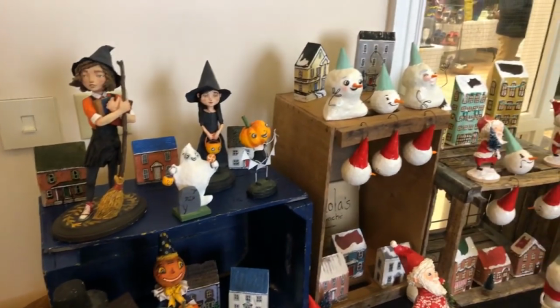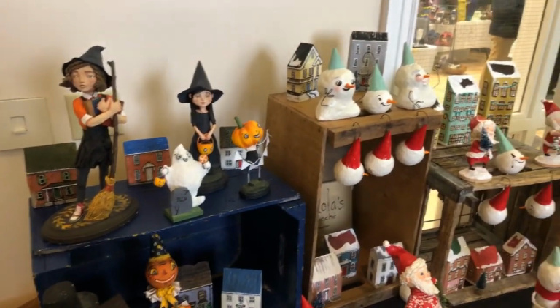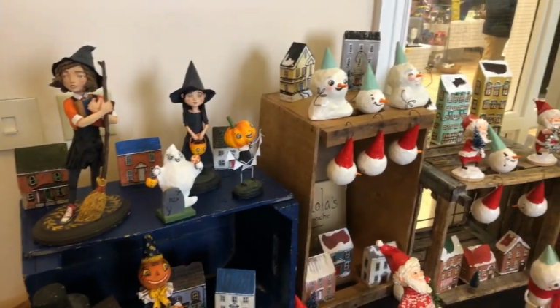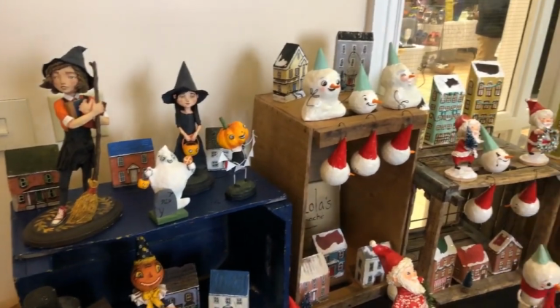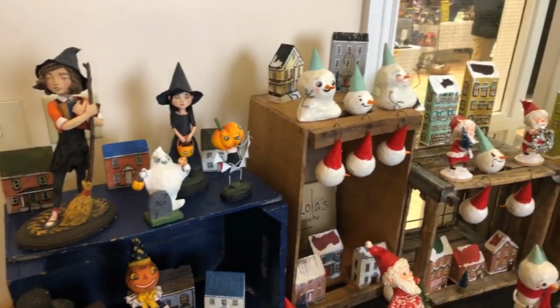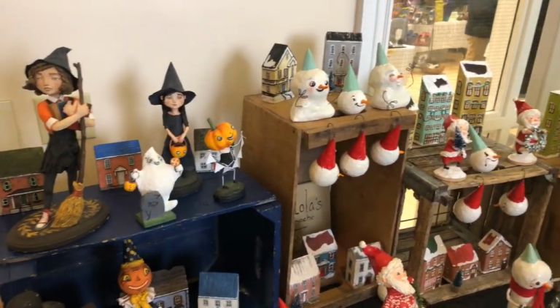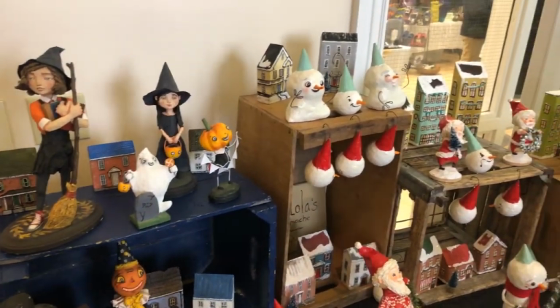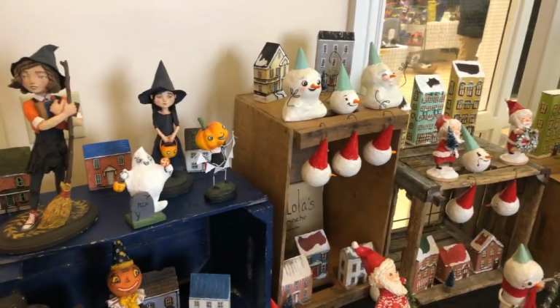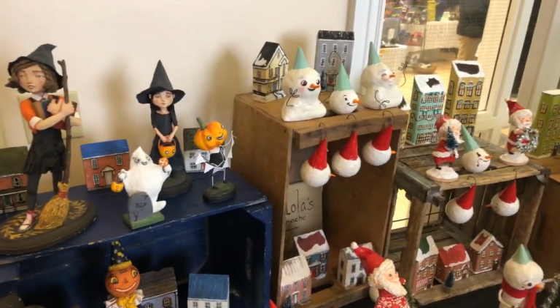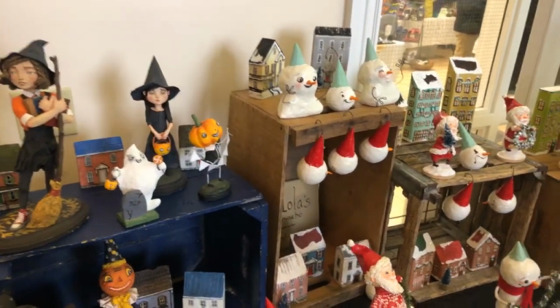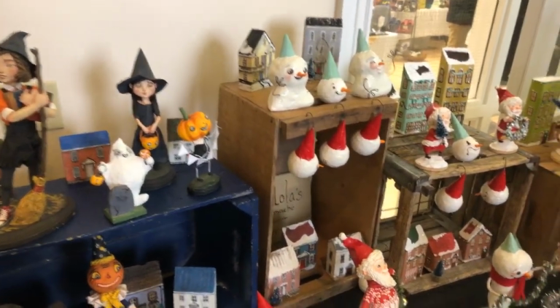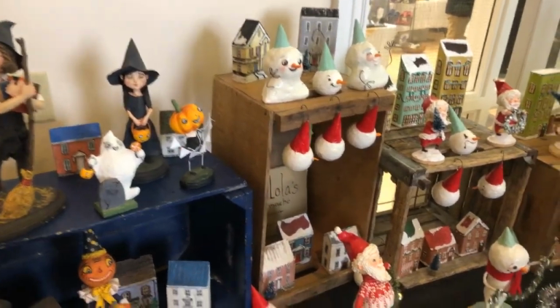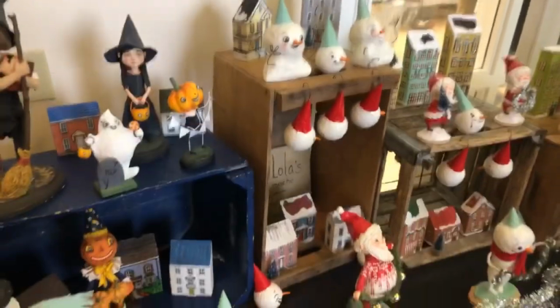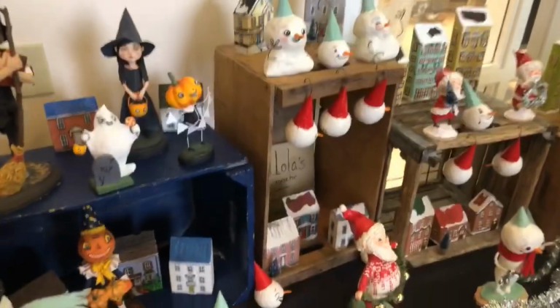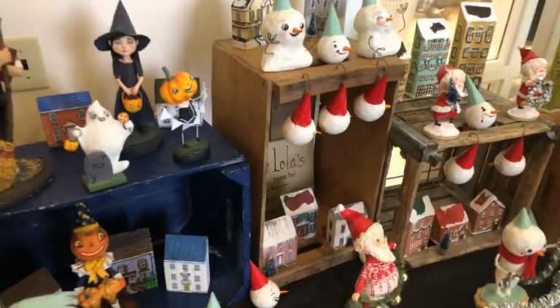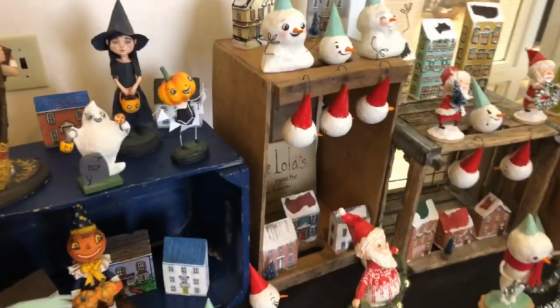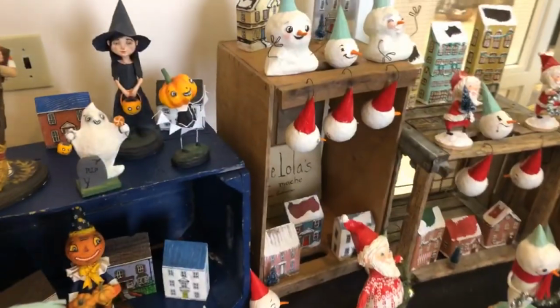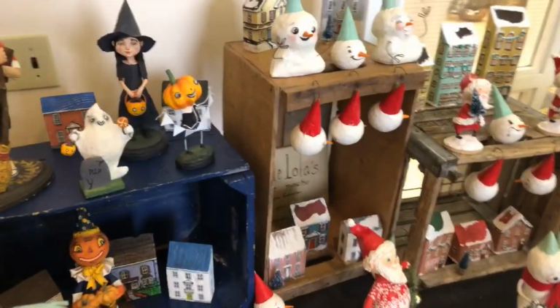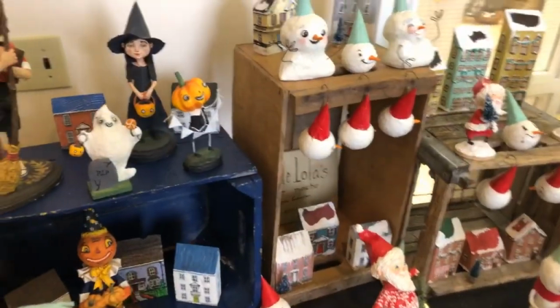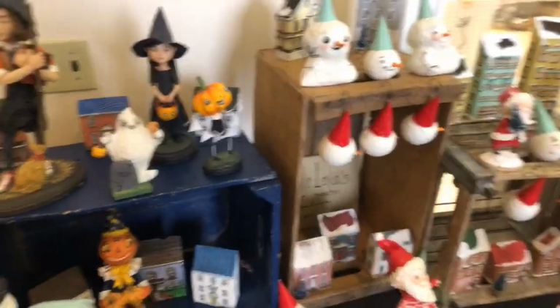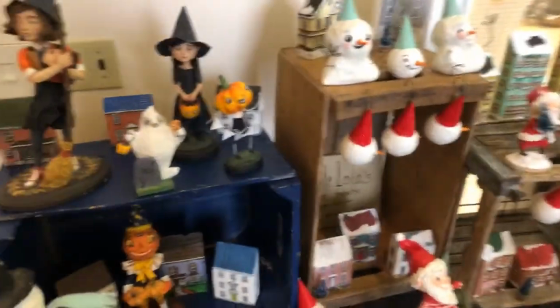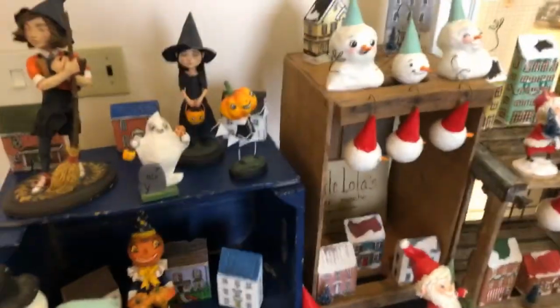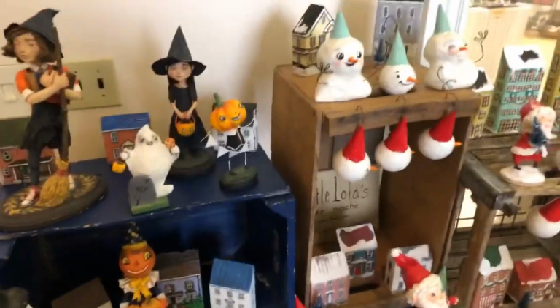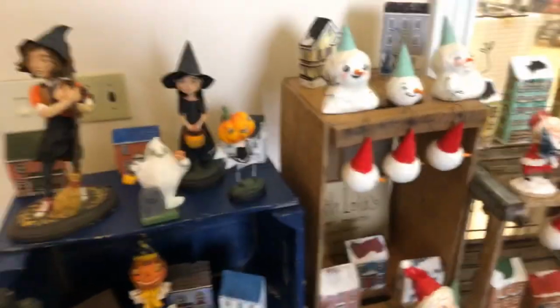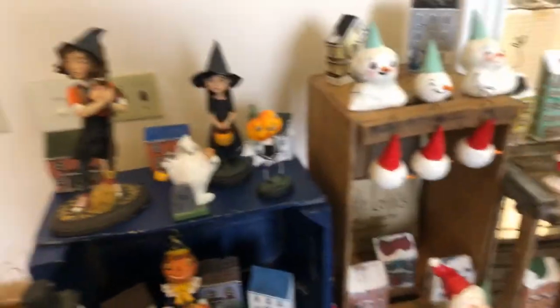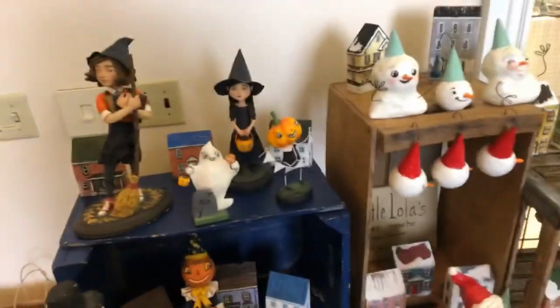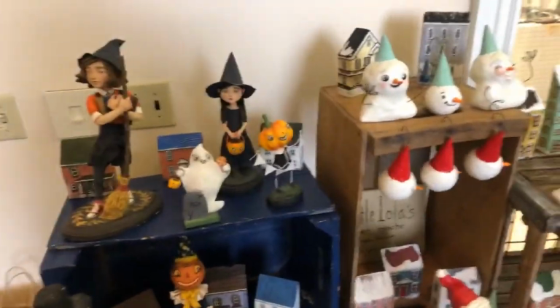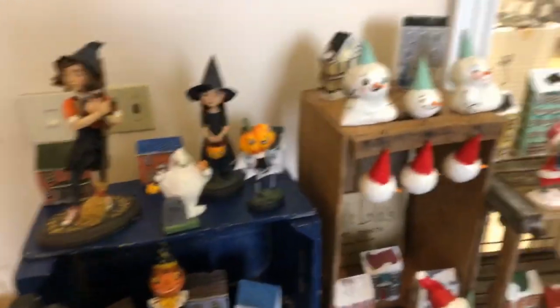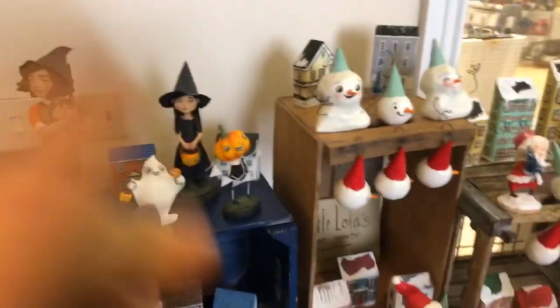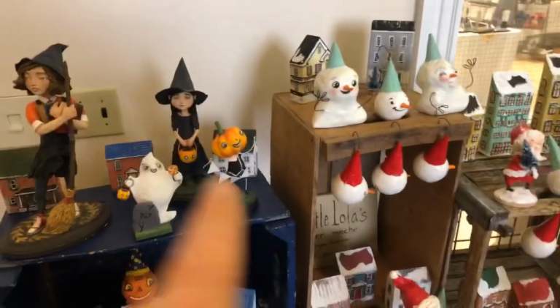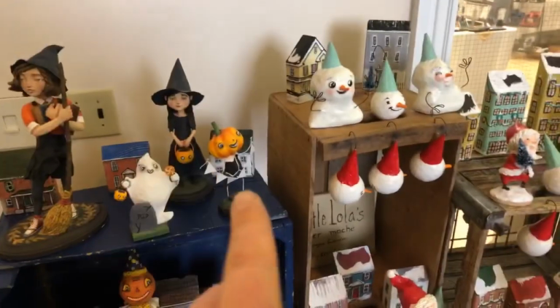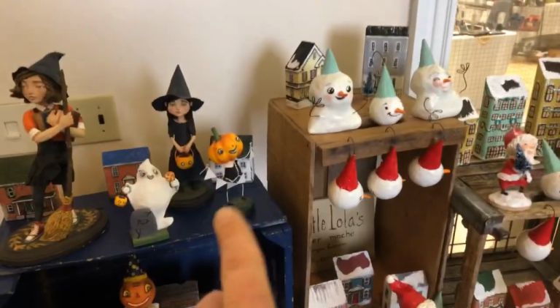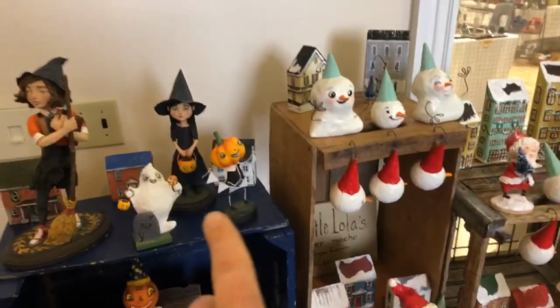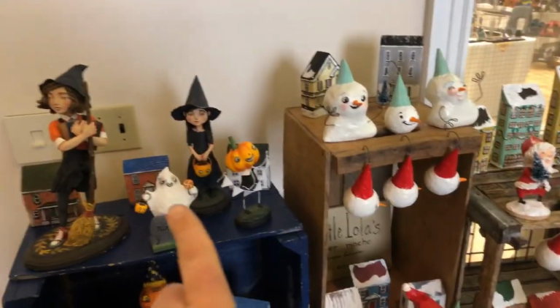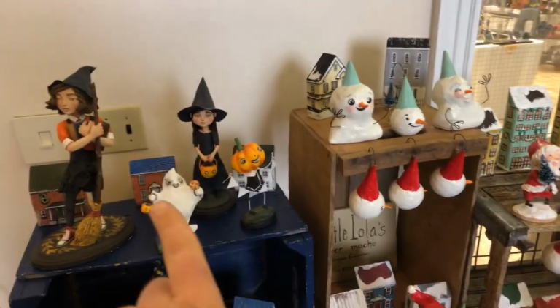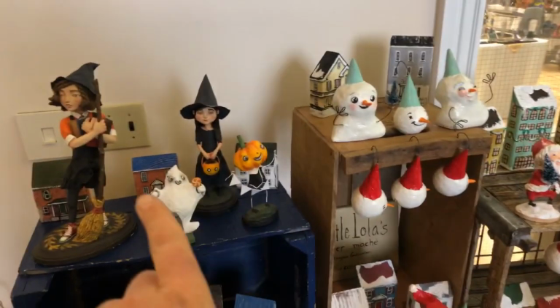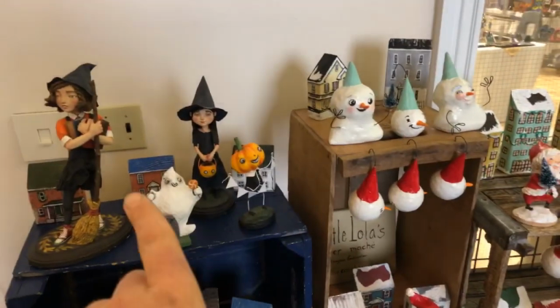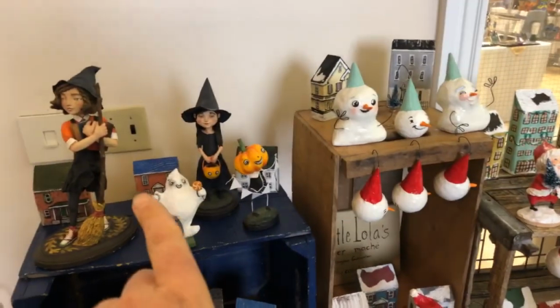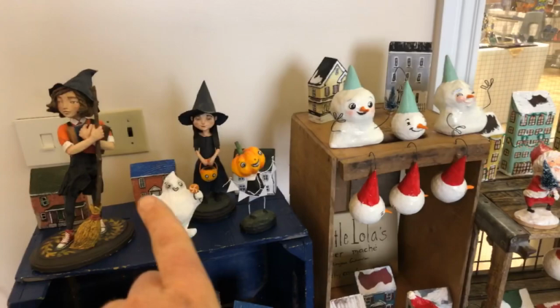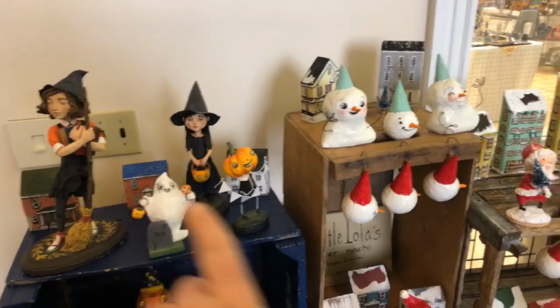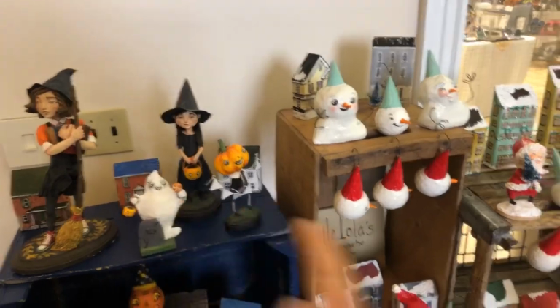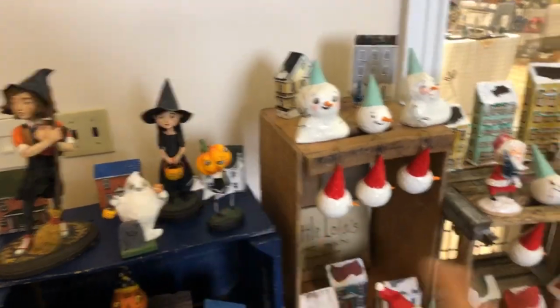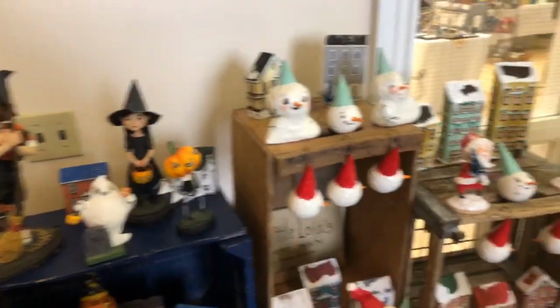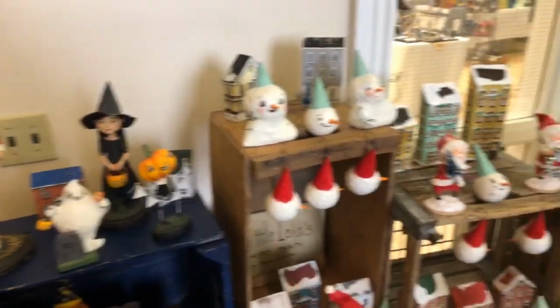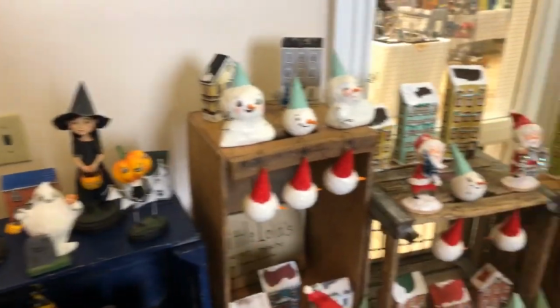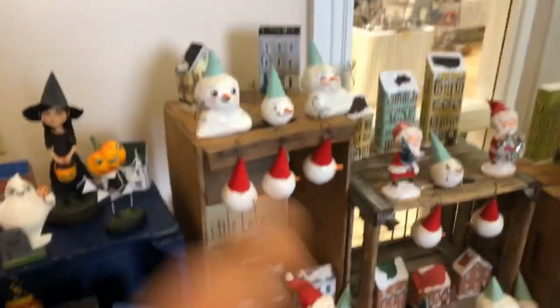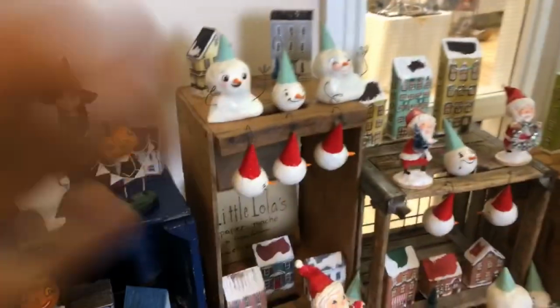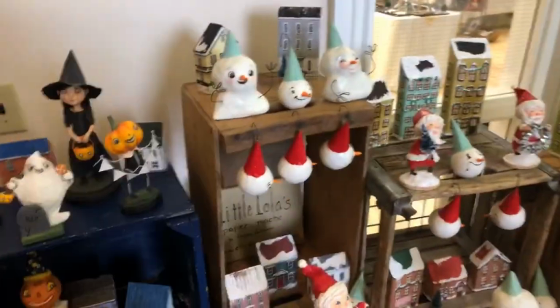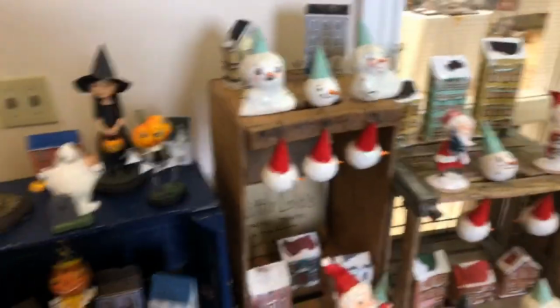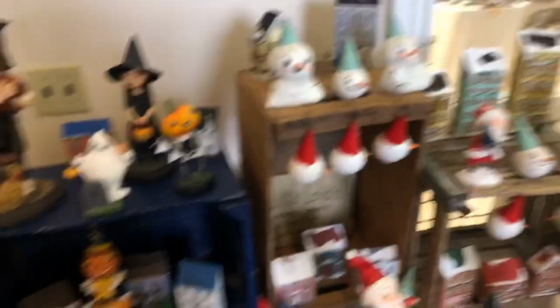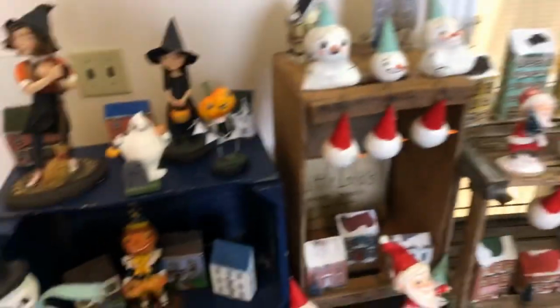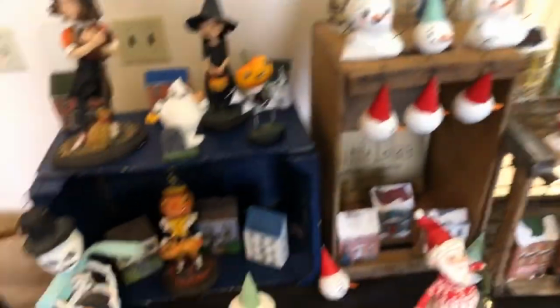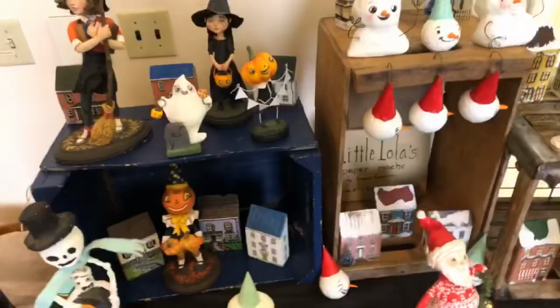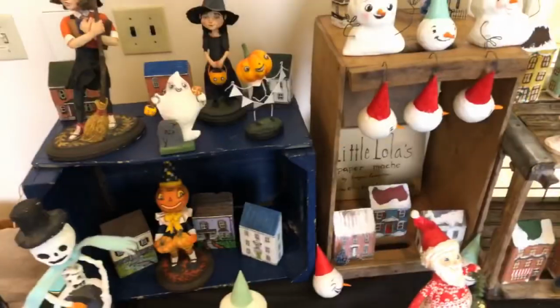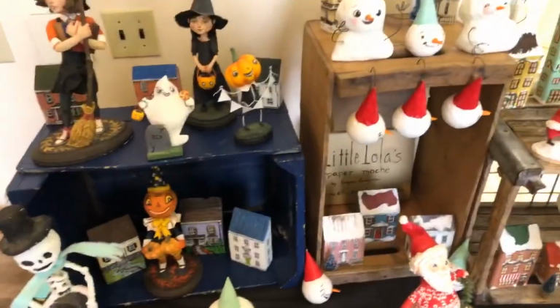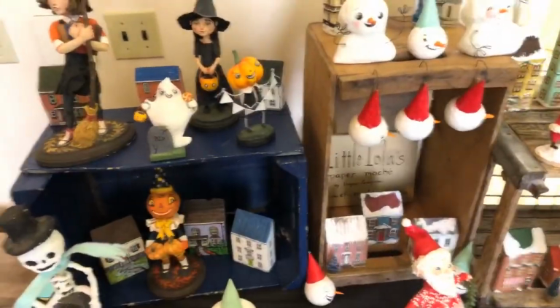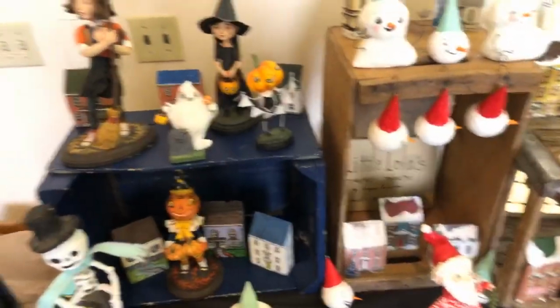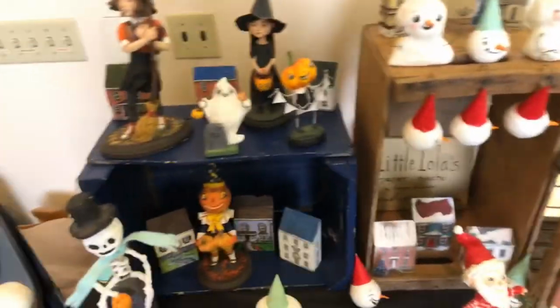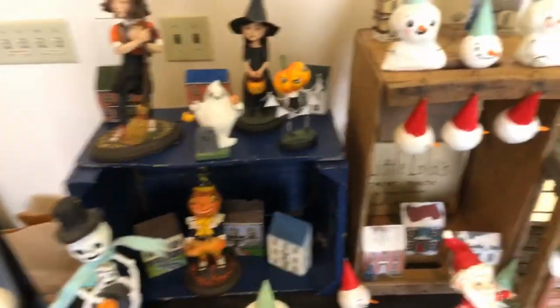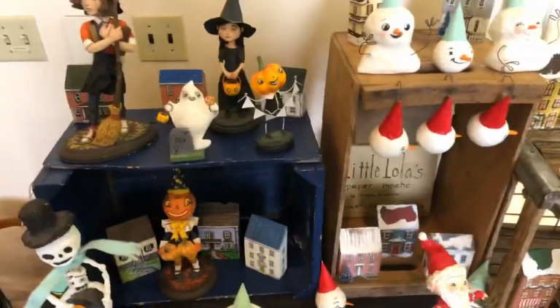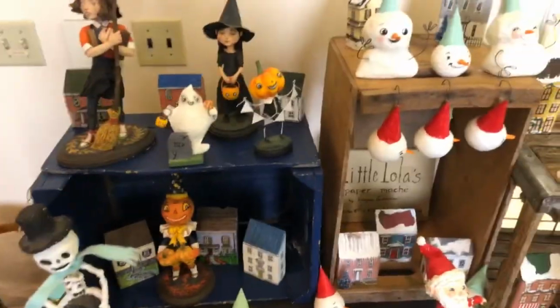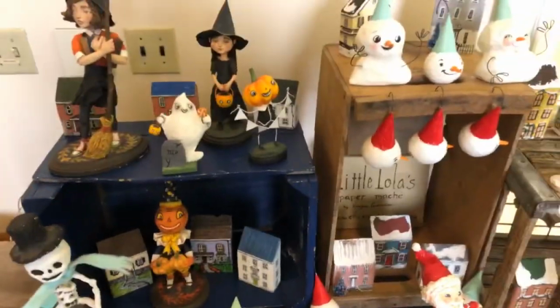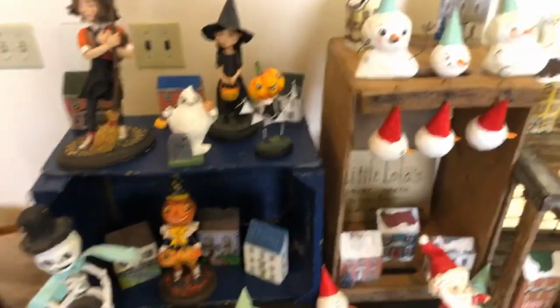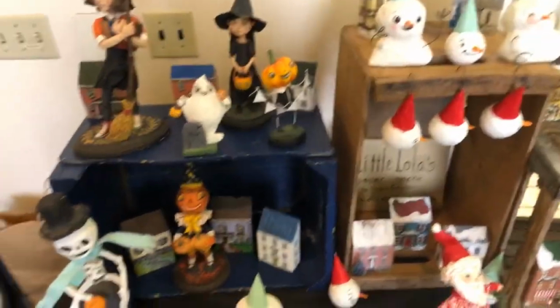I just love them. So much personality. We figured with the combination of Halloween and Christmas, it's kind of Harry Potter-ish a little bit.